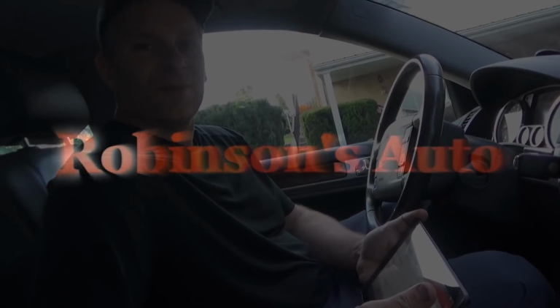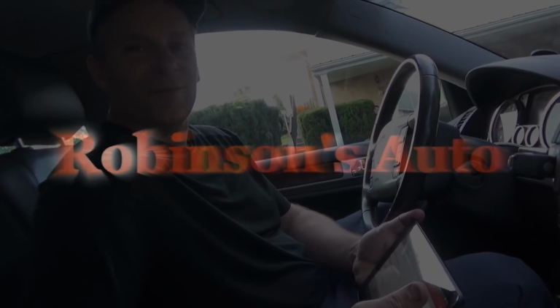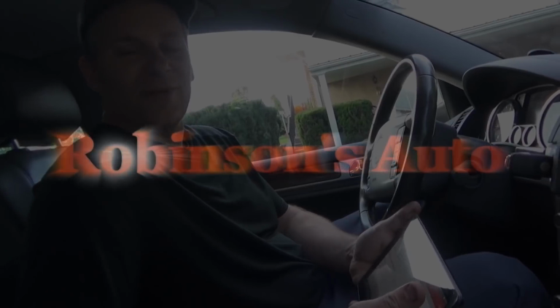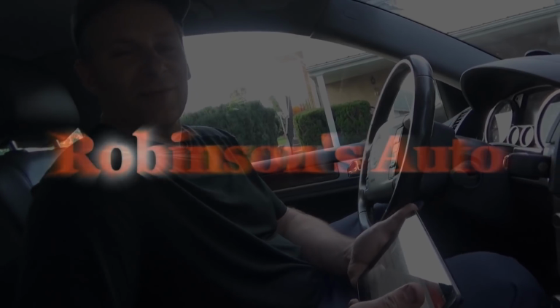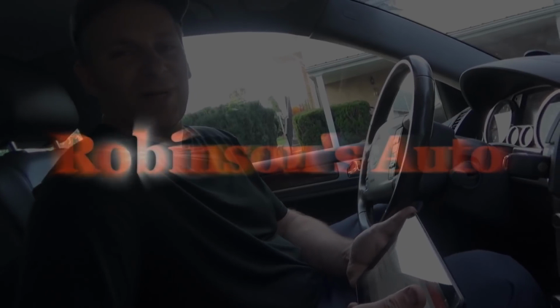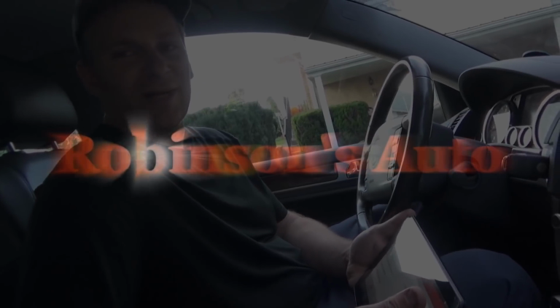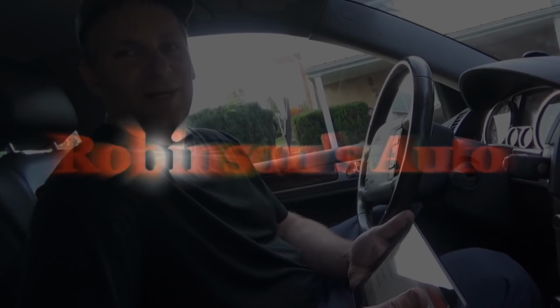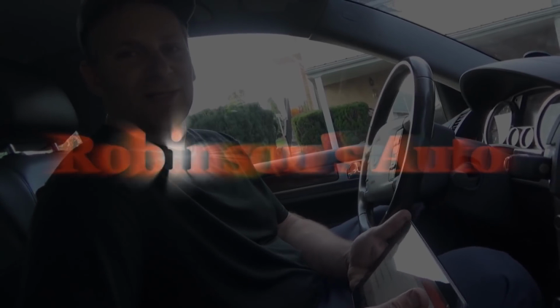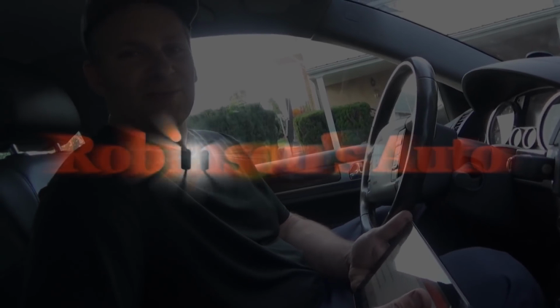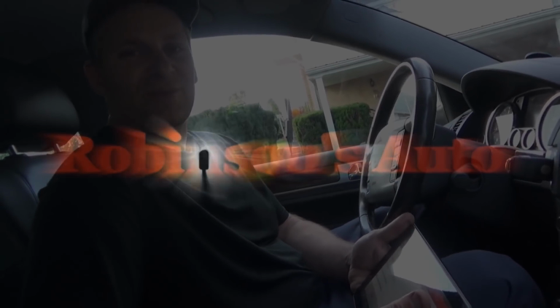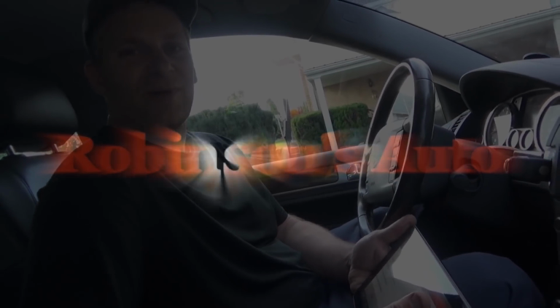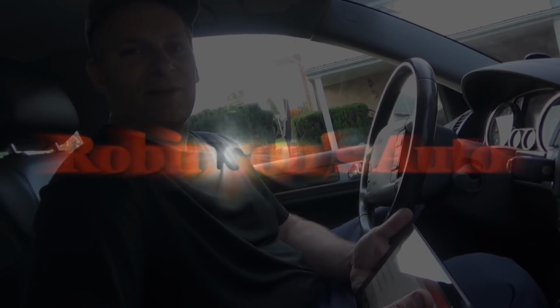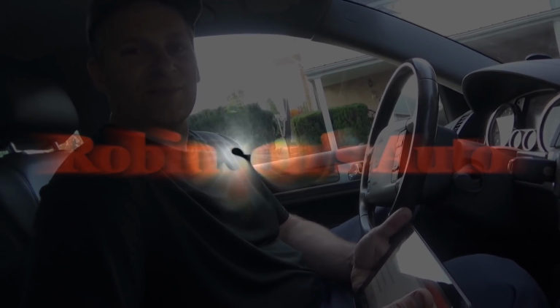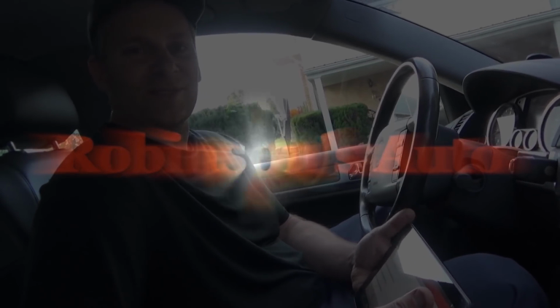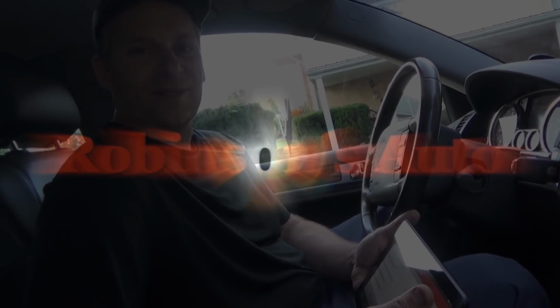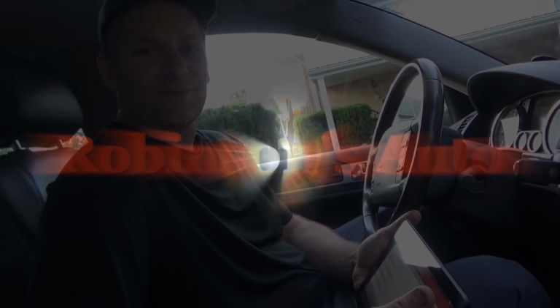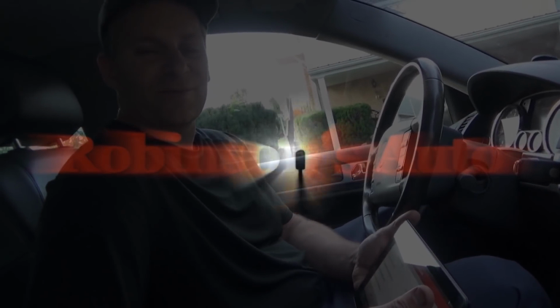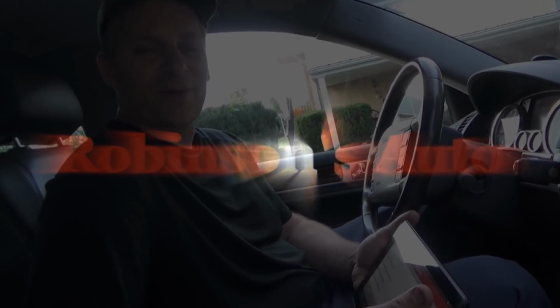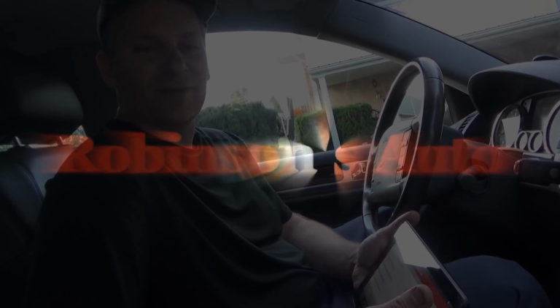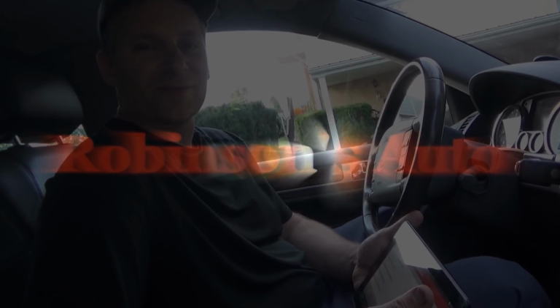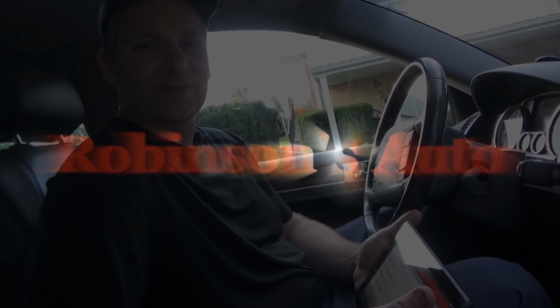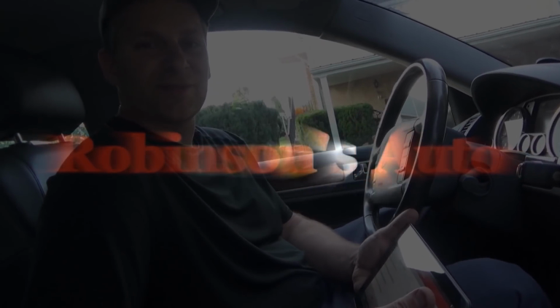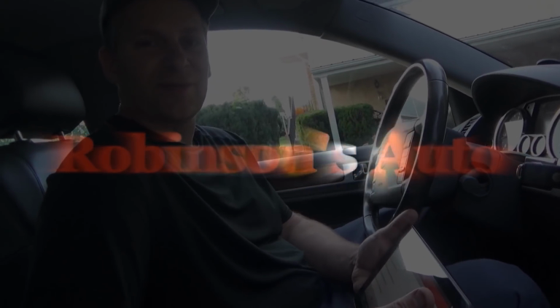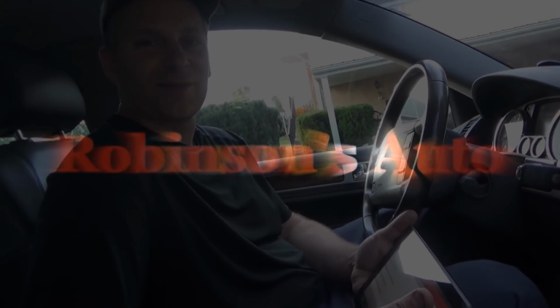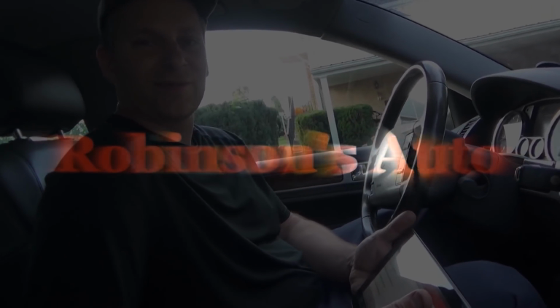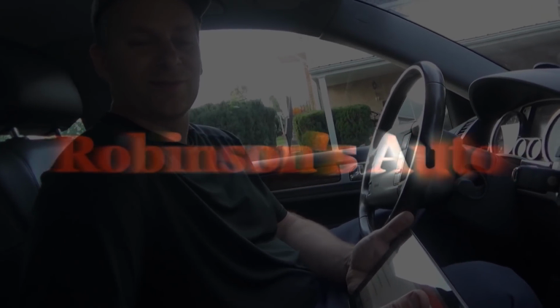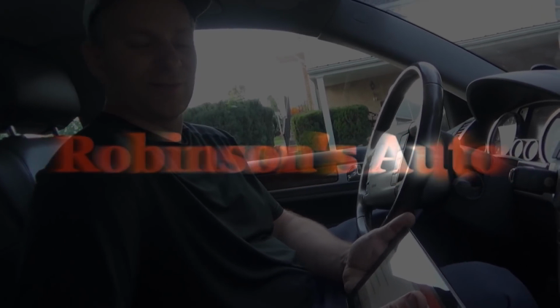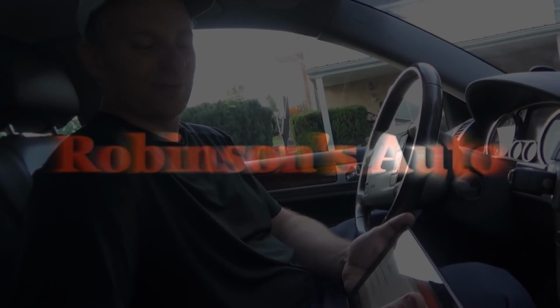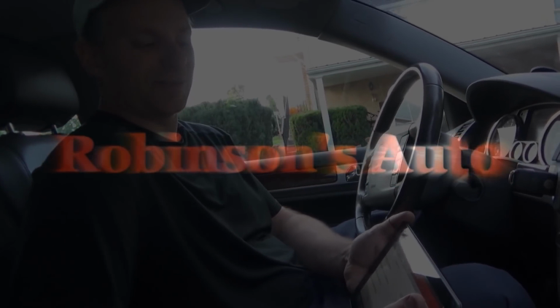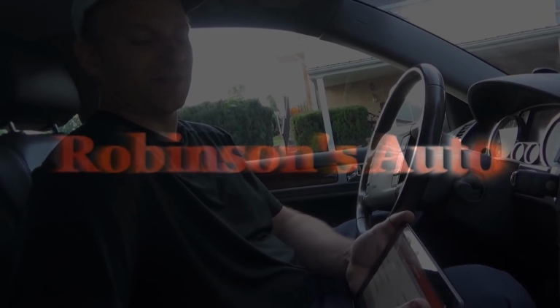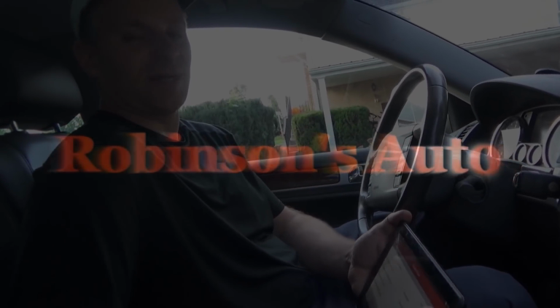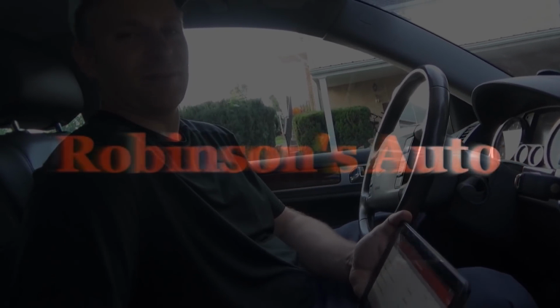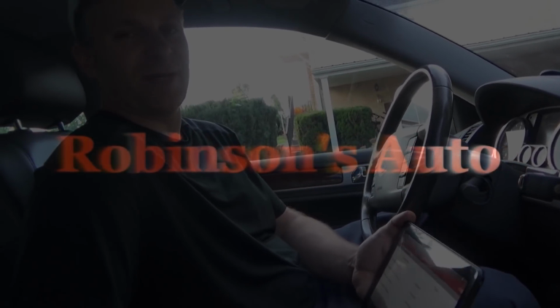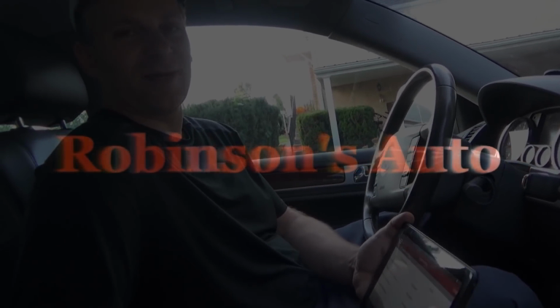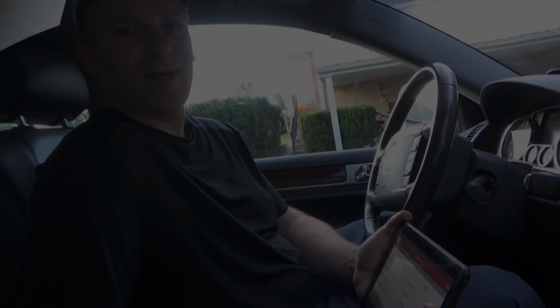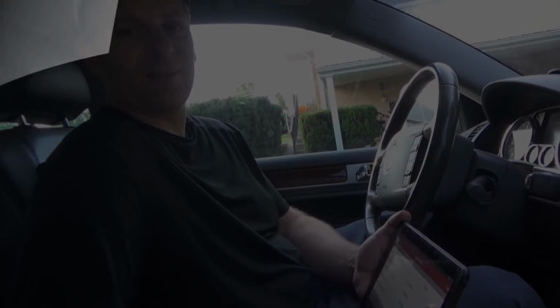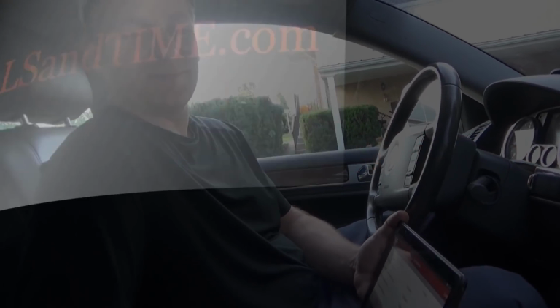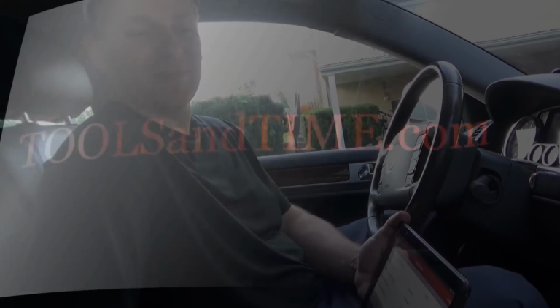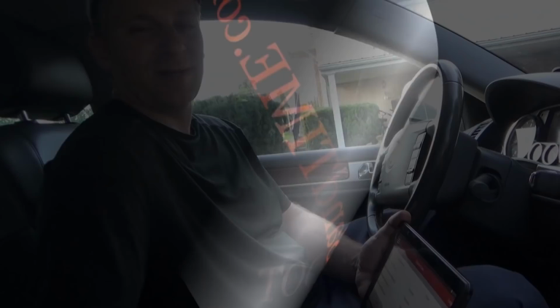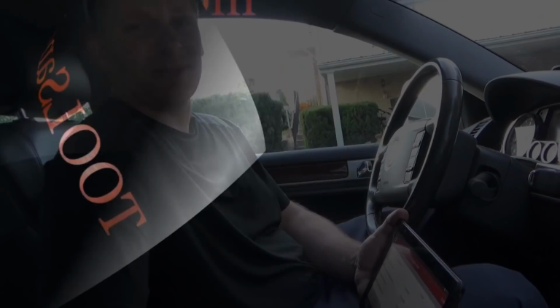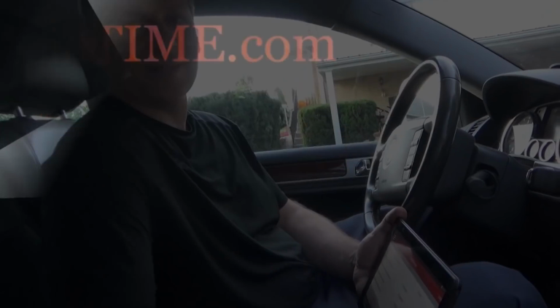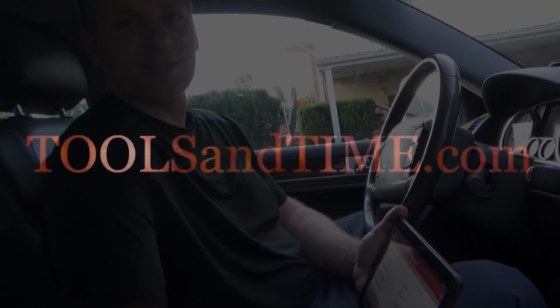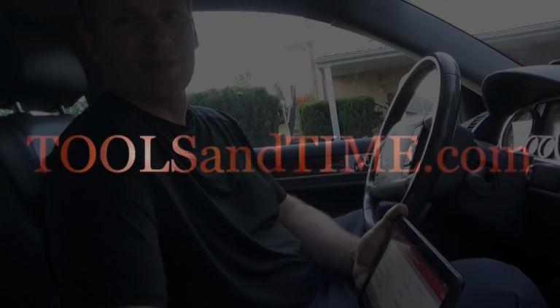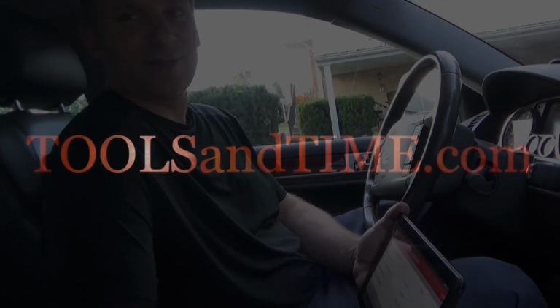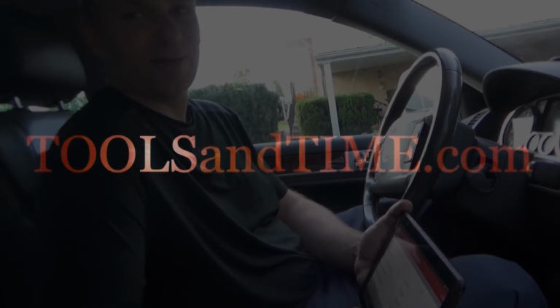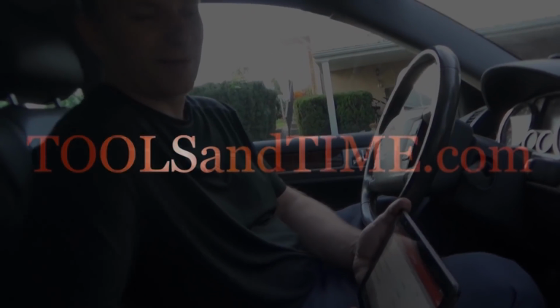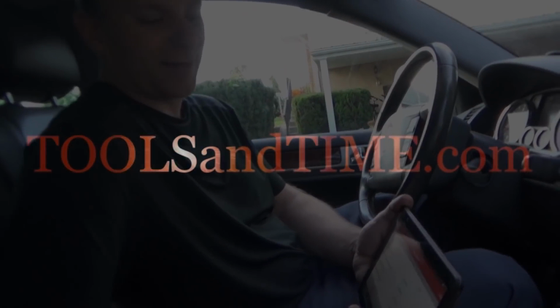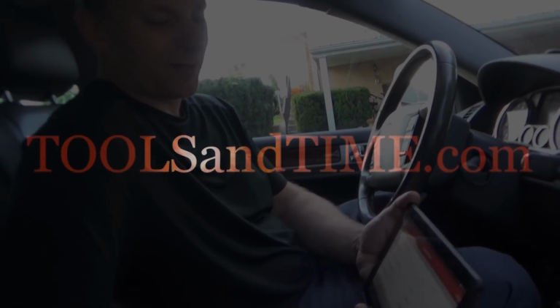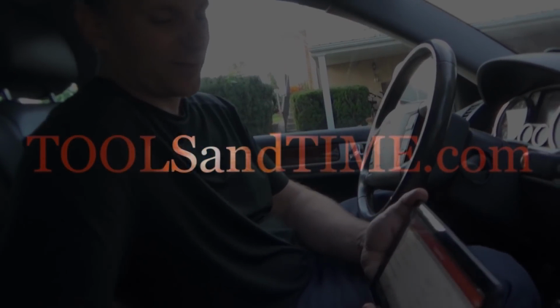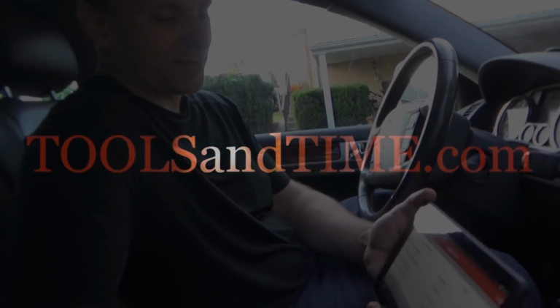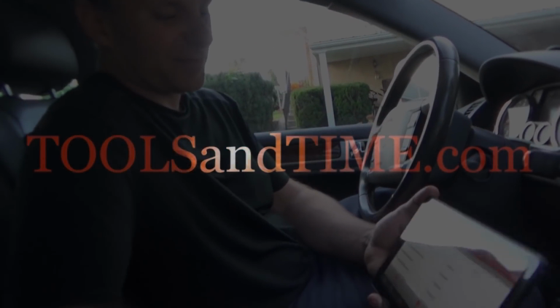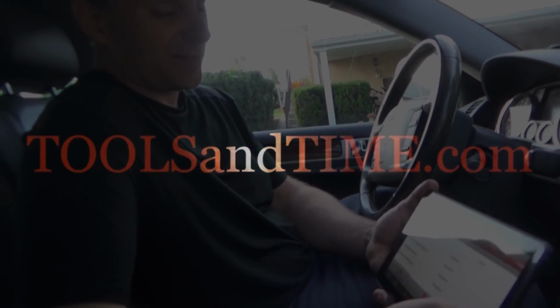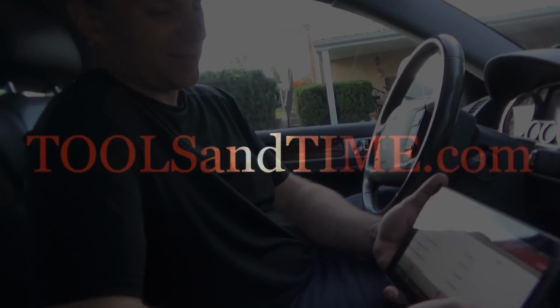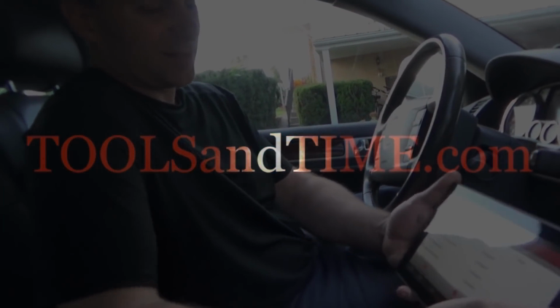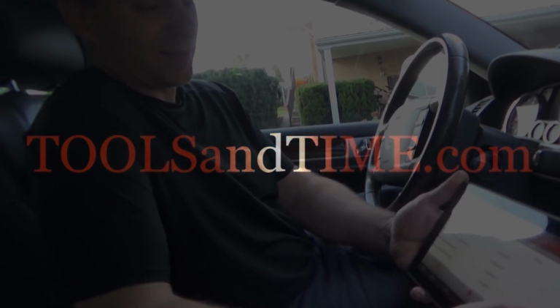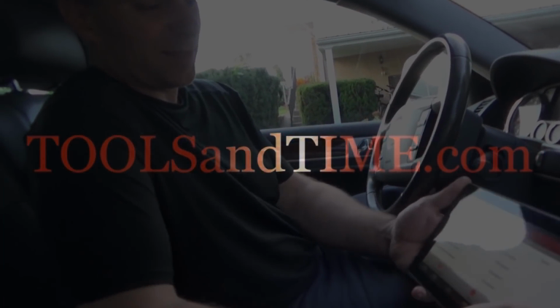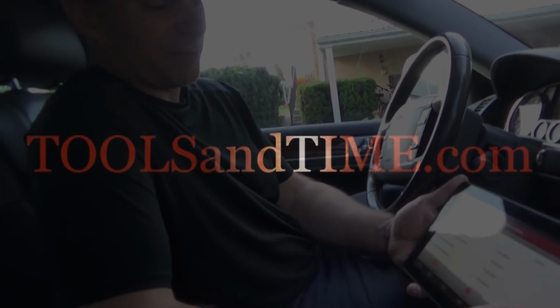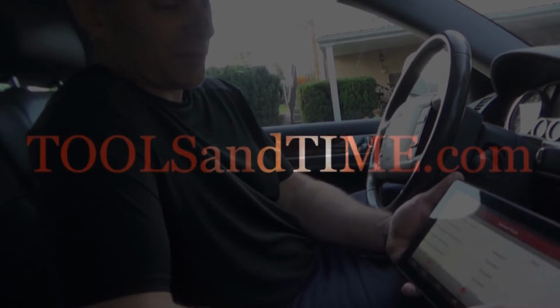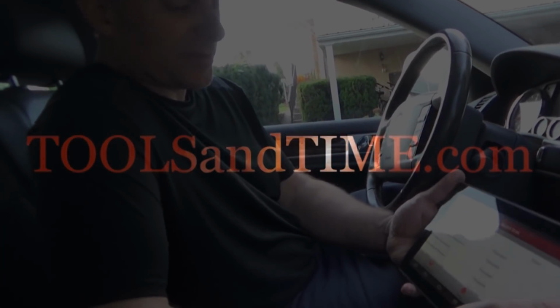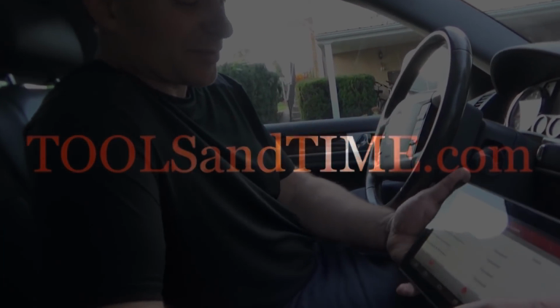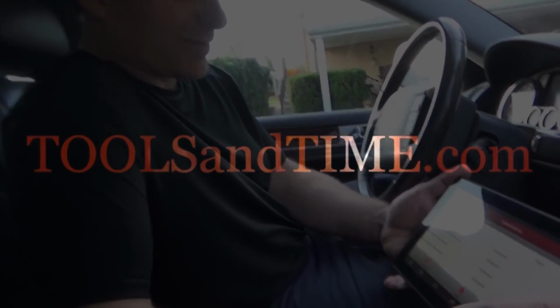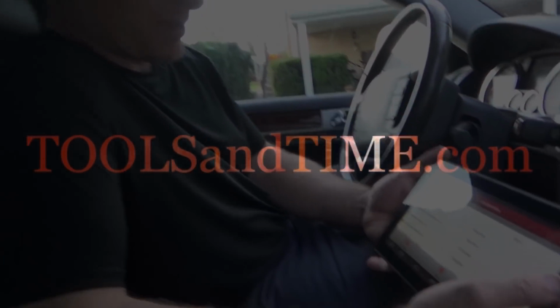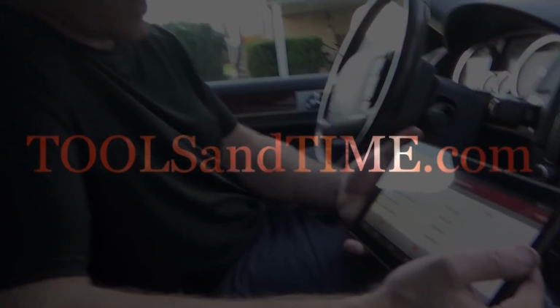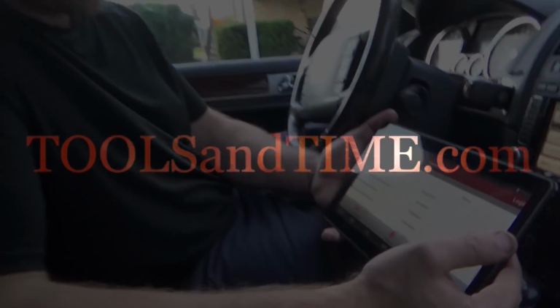Welcome back guys. Will Robinson here from Robinson's Auto, toolsandtime.com. Got my son Carter here with me and he's going to help me with this repair.